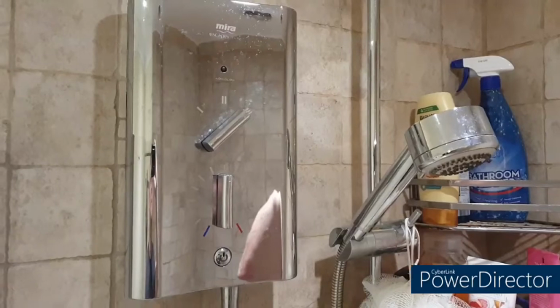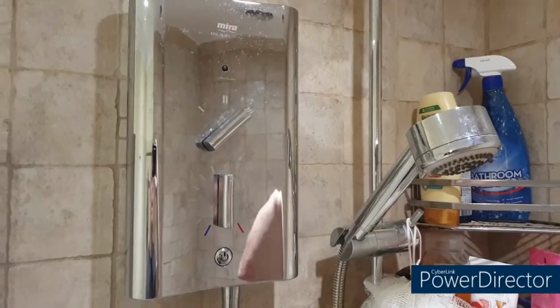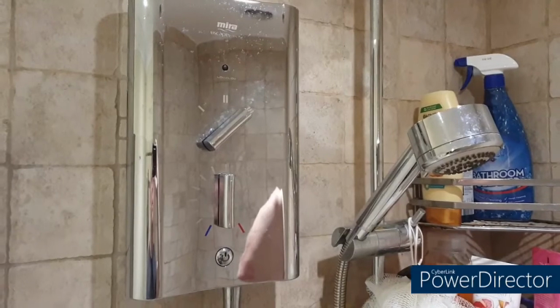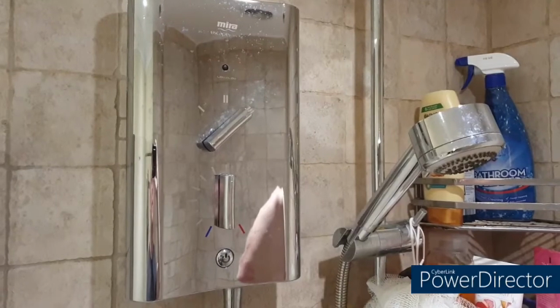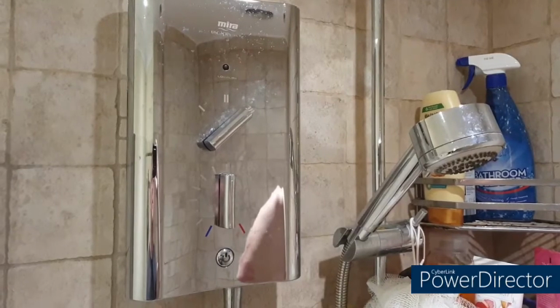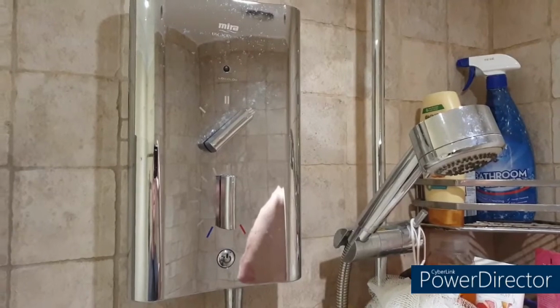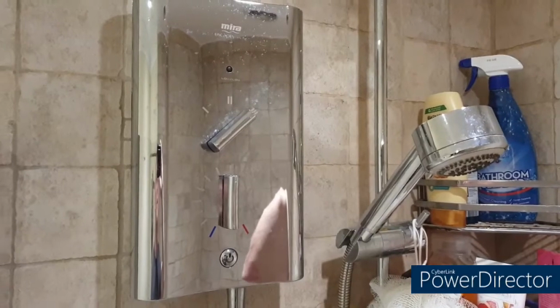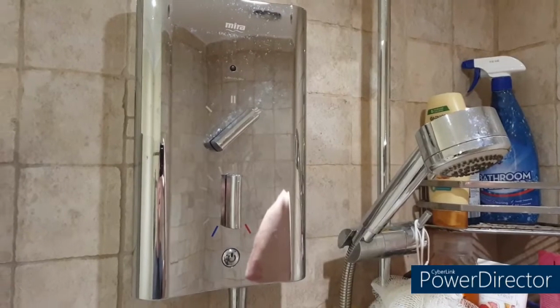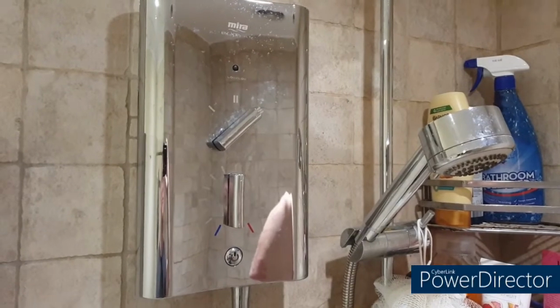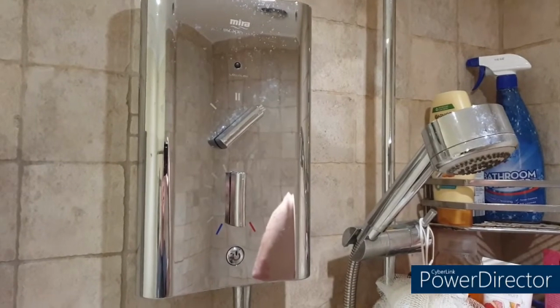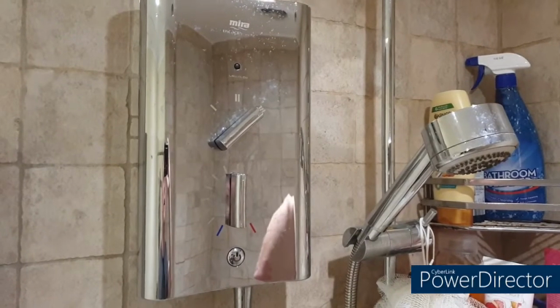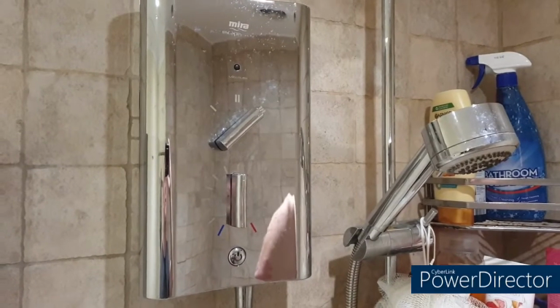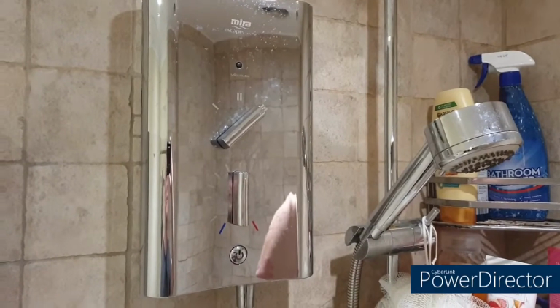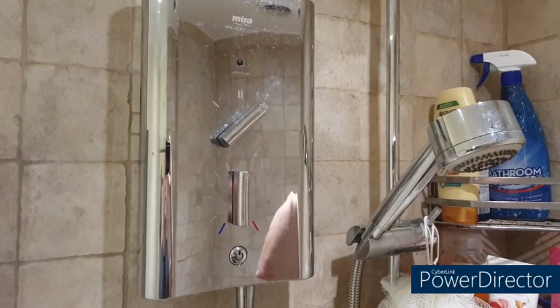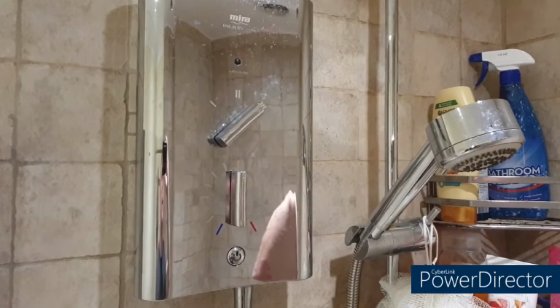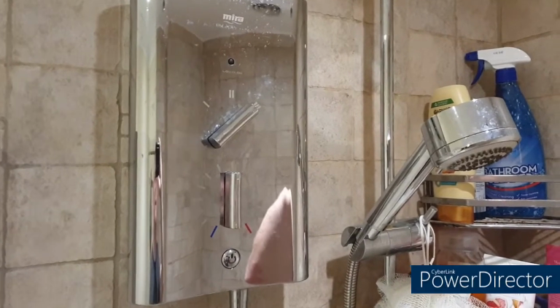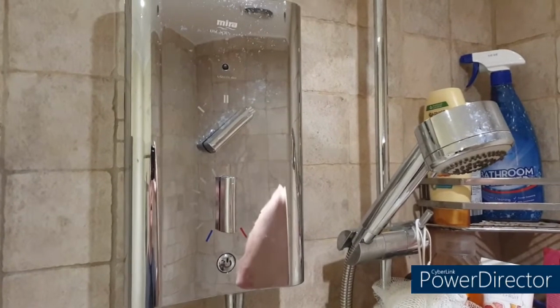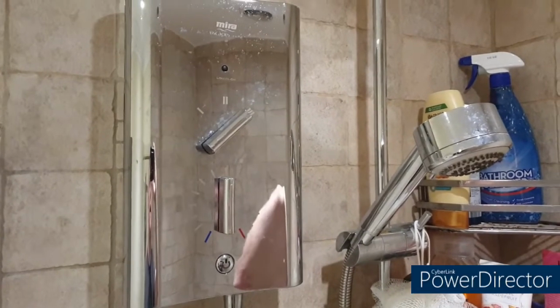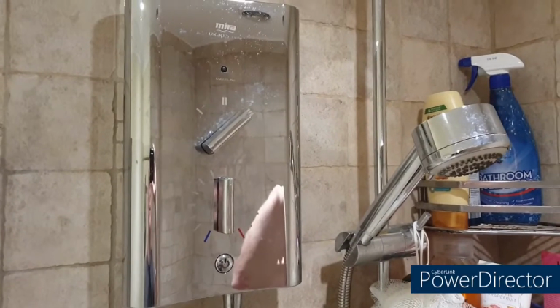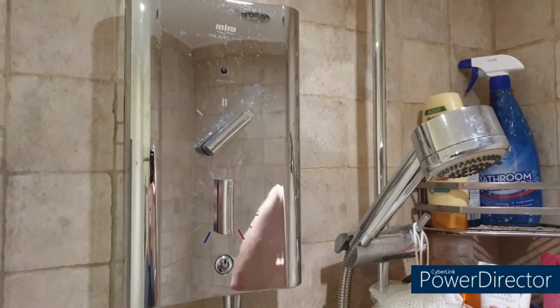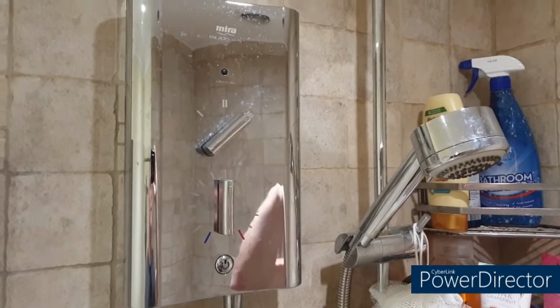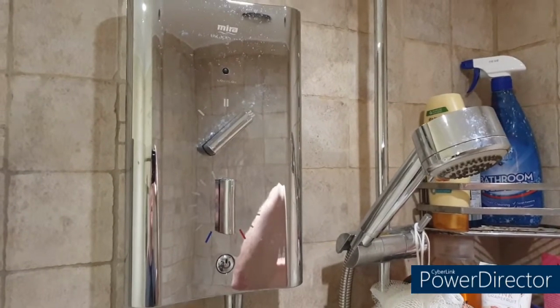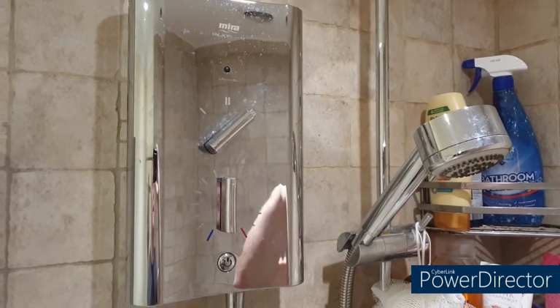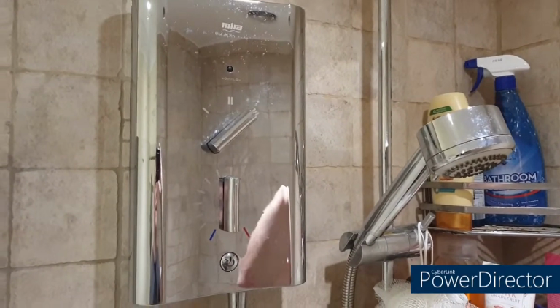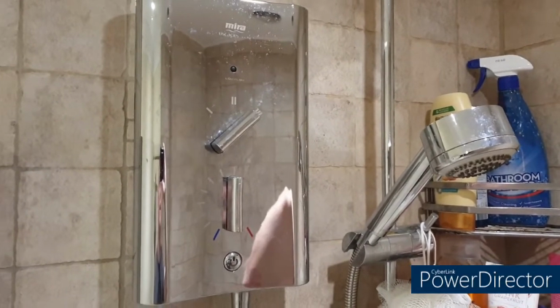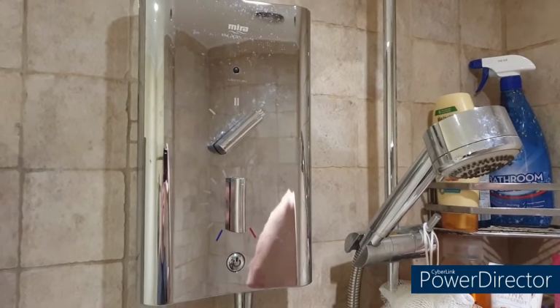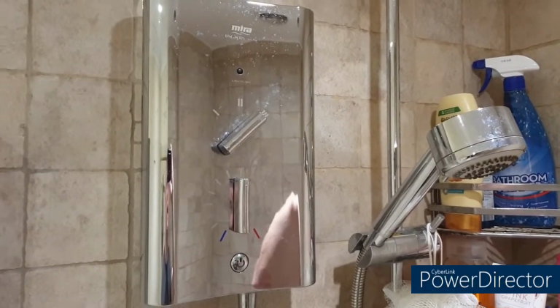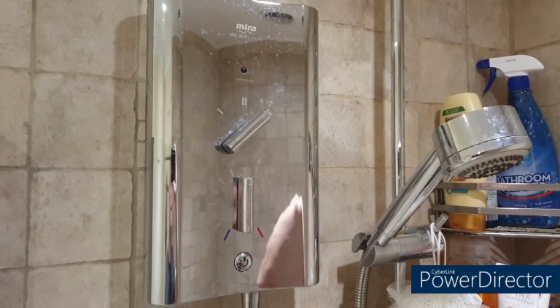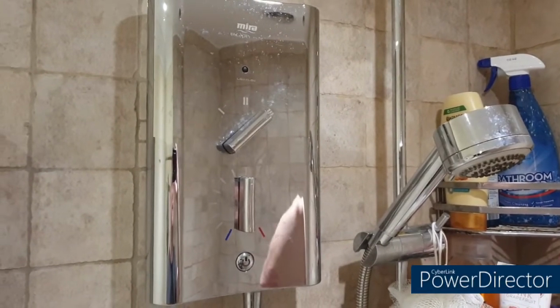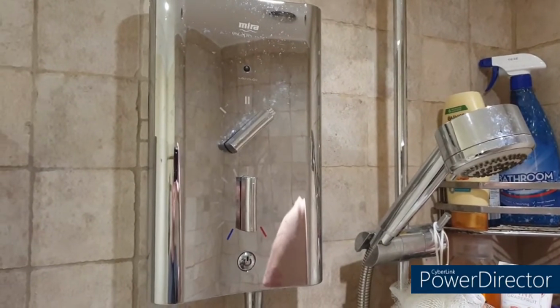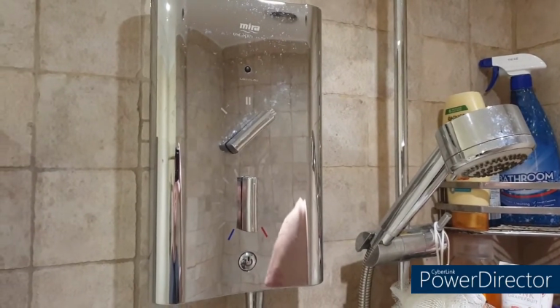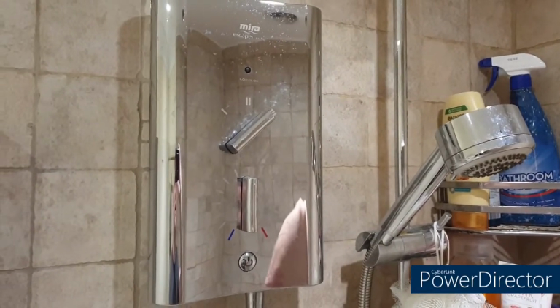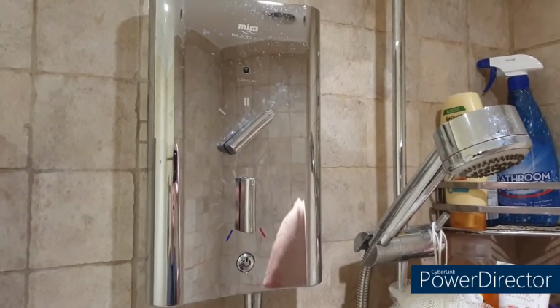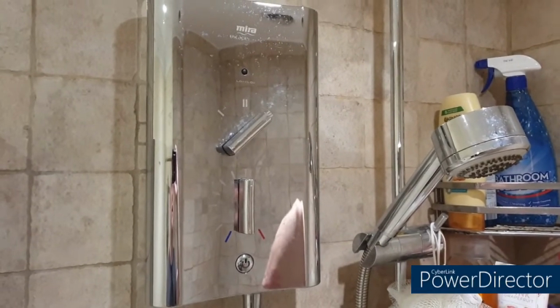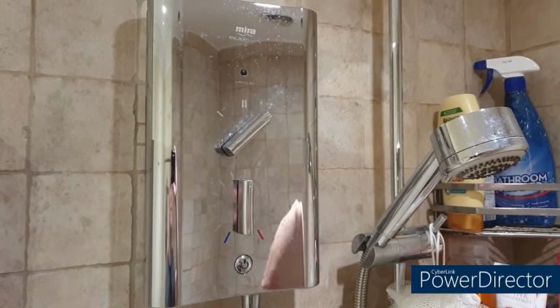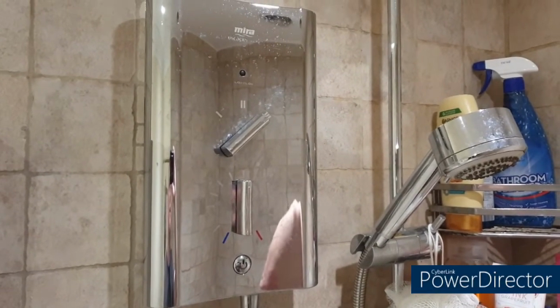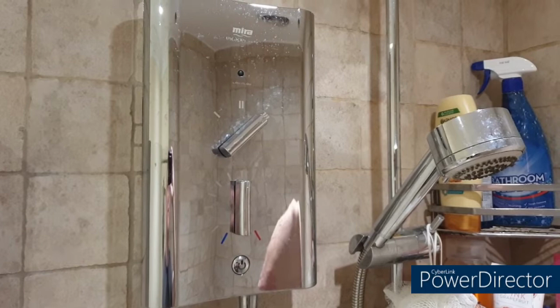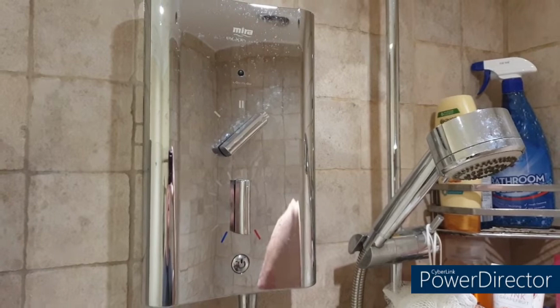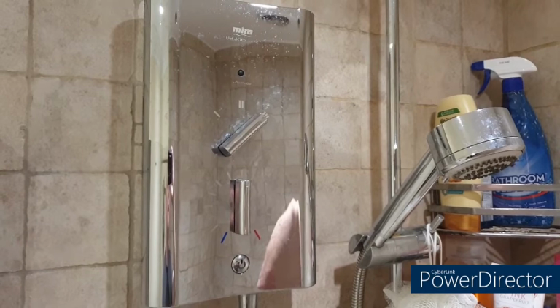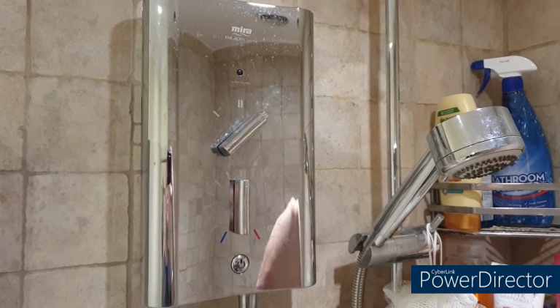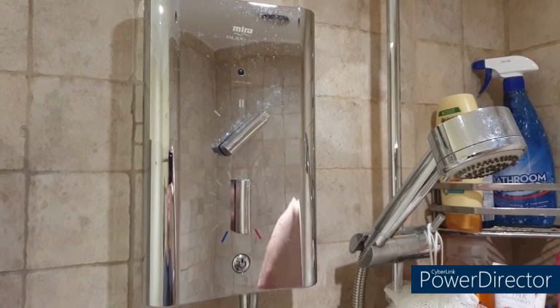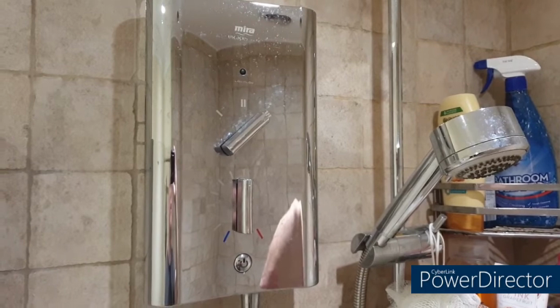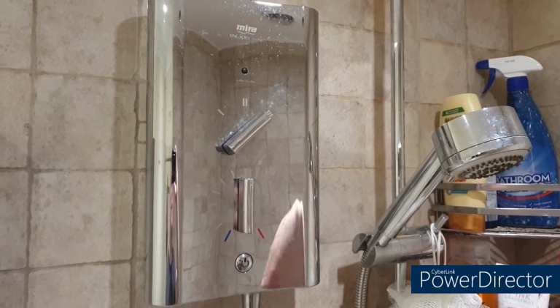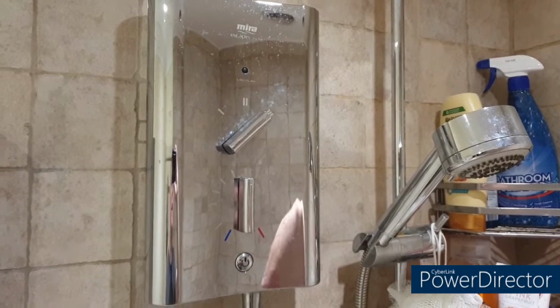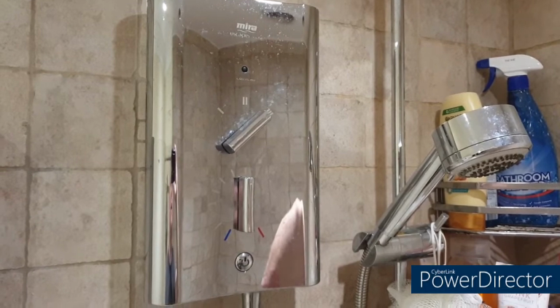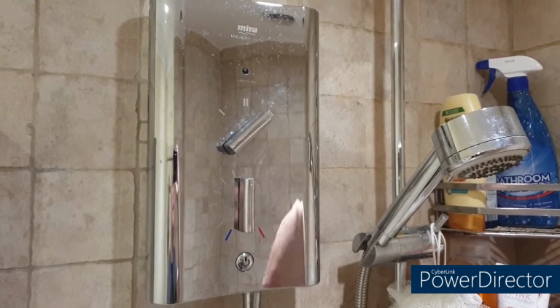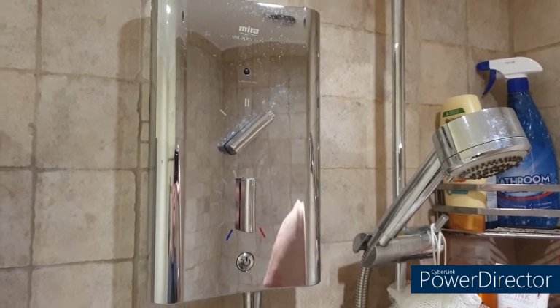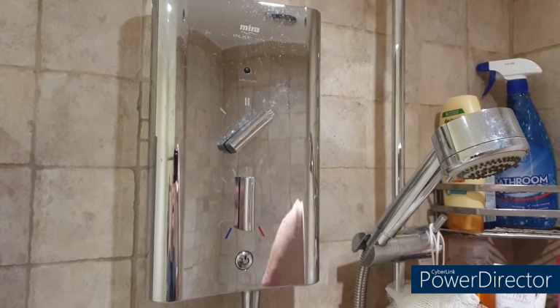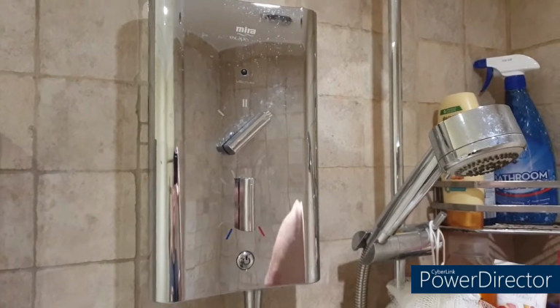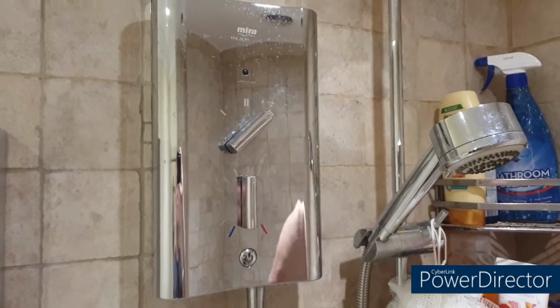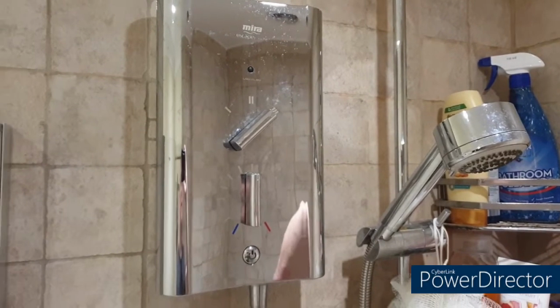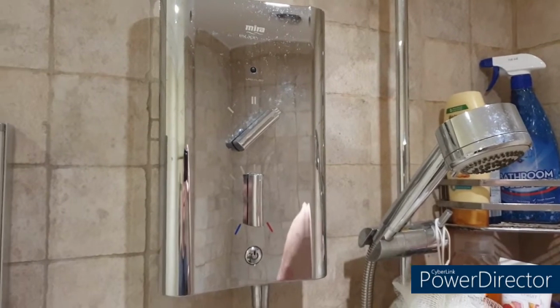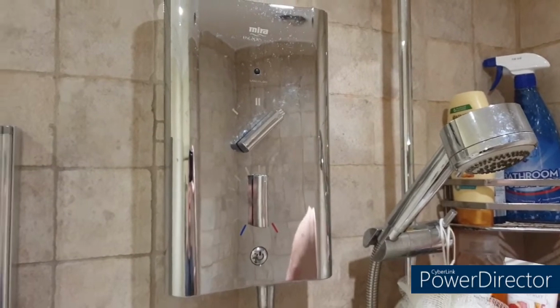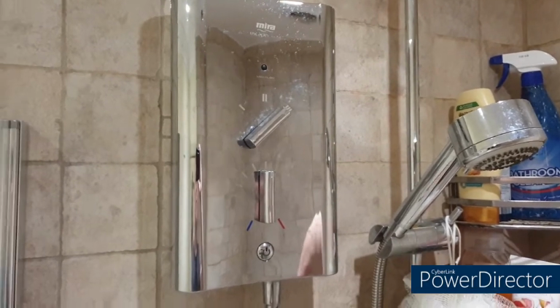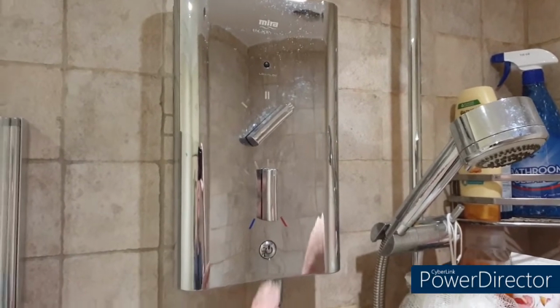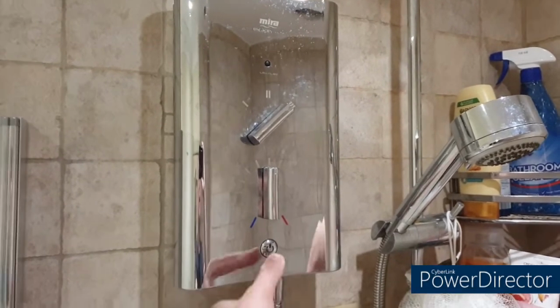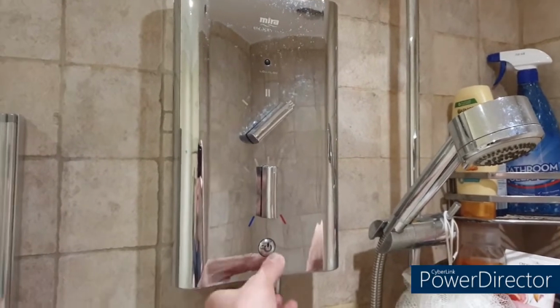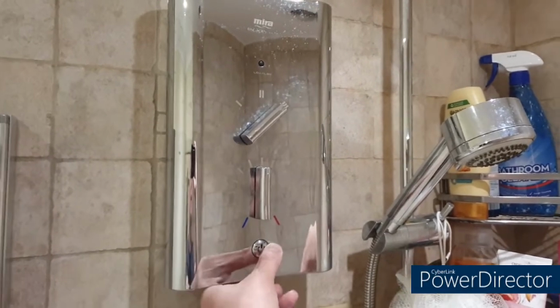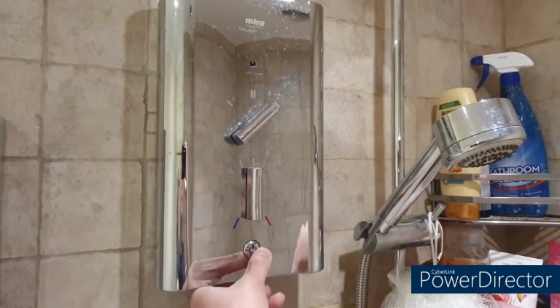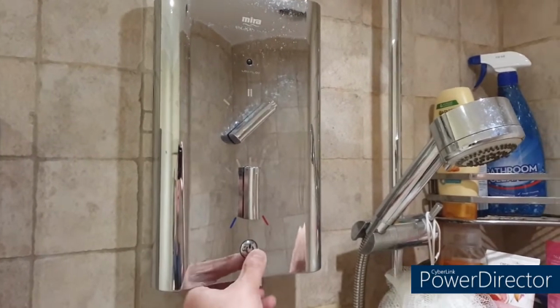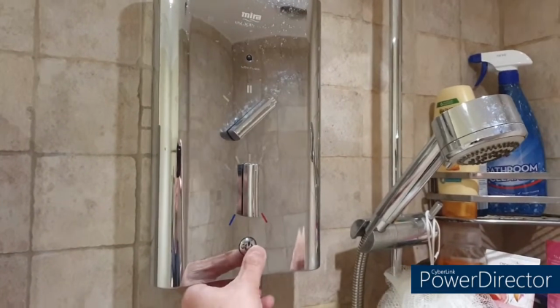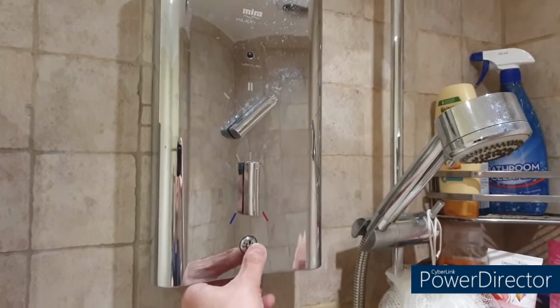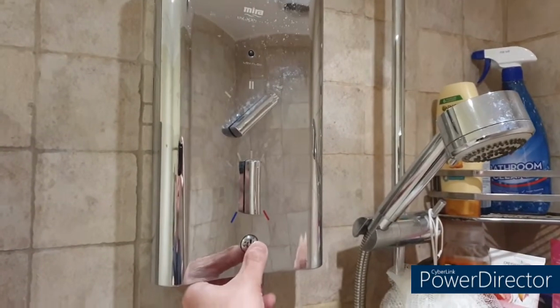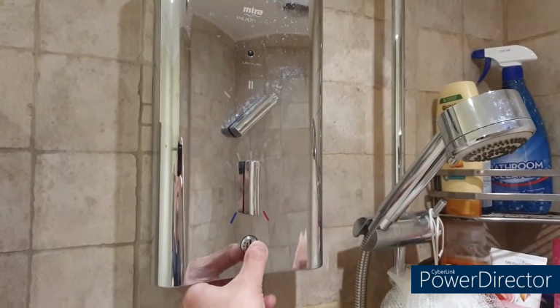Welcome back to Teff Travails everyone. Today we're going to be taking a look at this Mira Escape Electric Shower and find out why it isn't working.